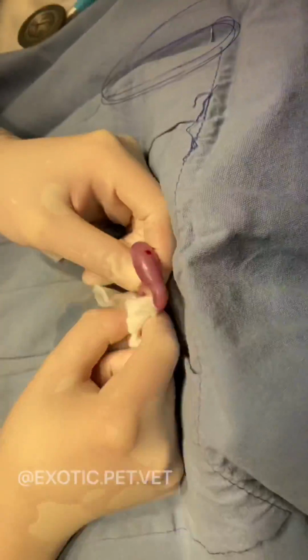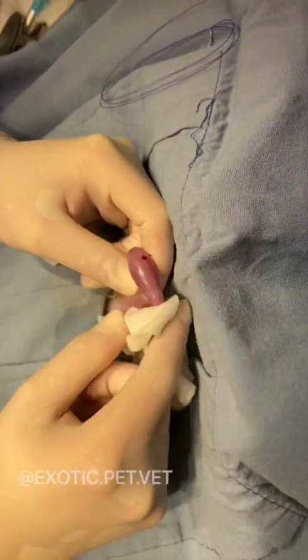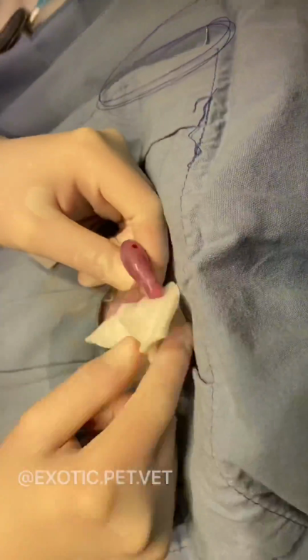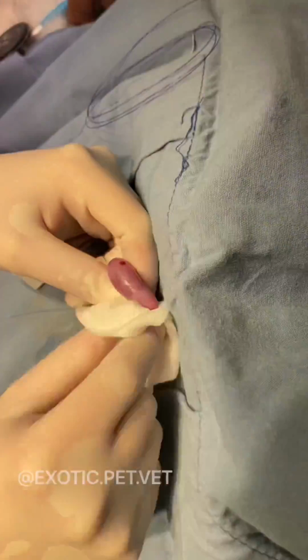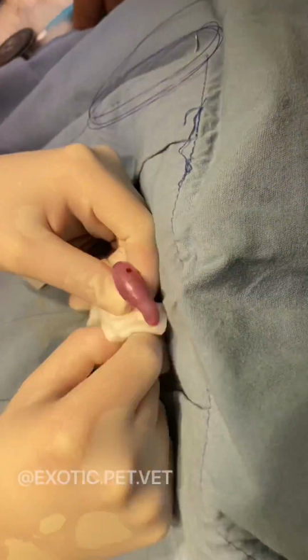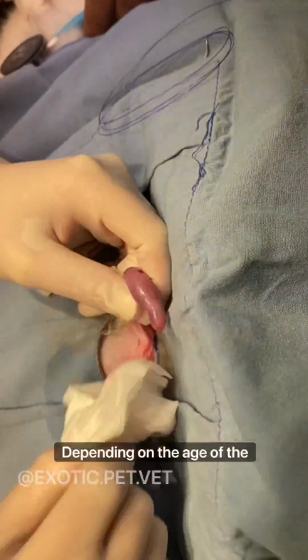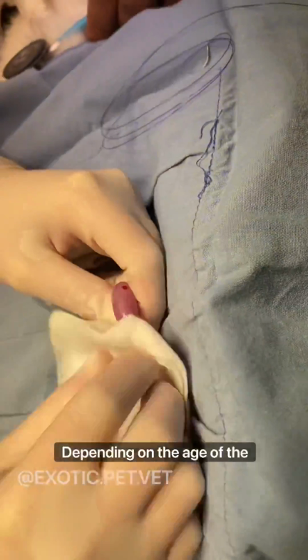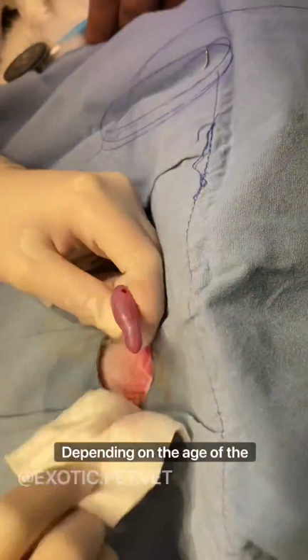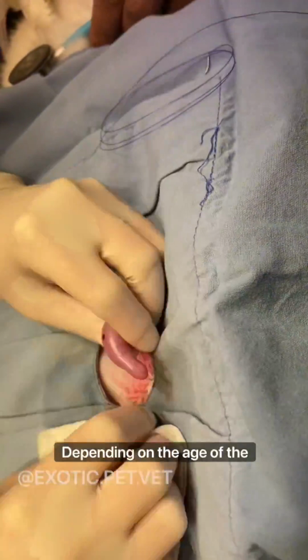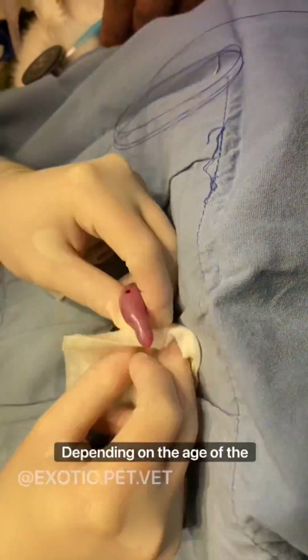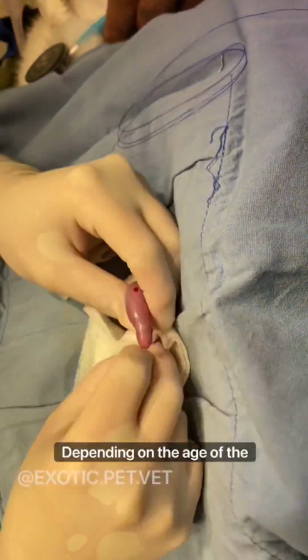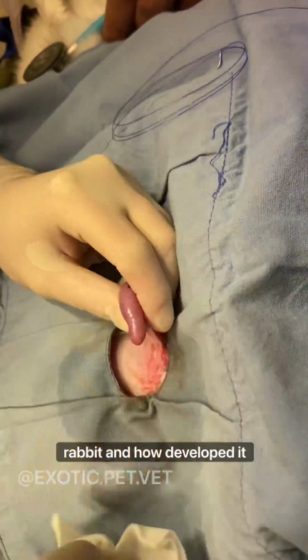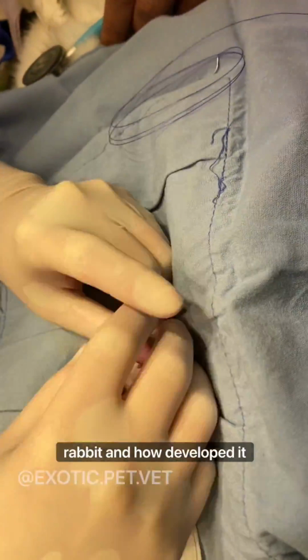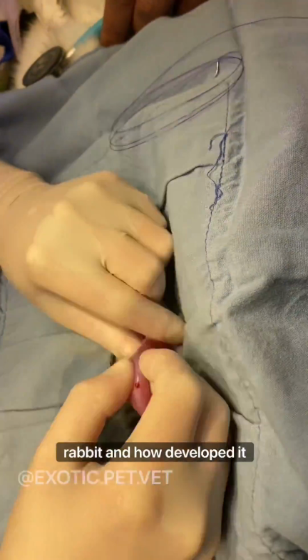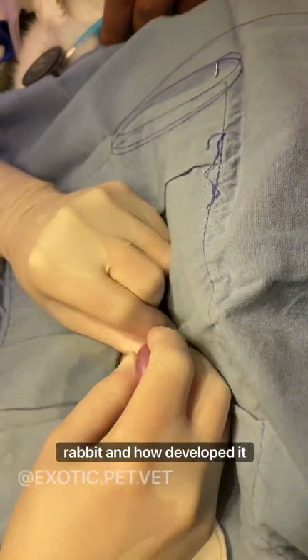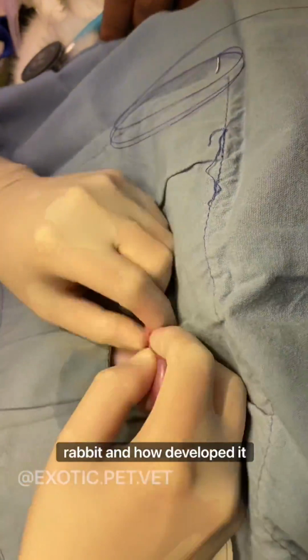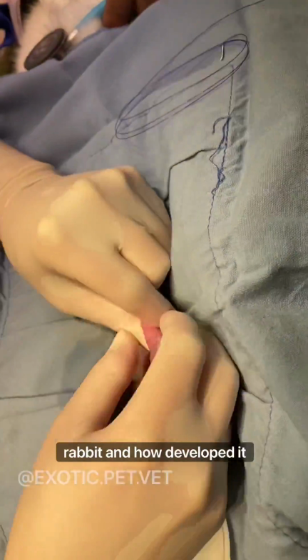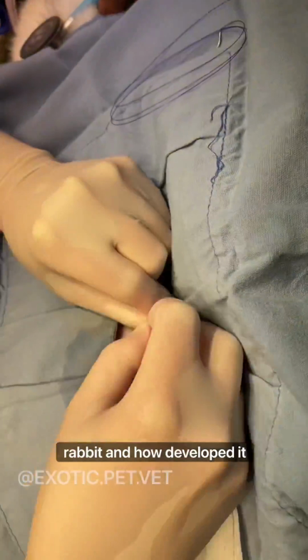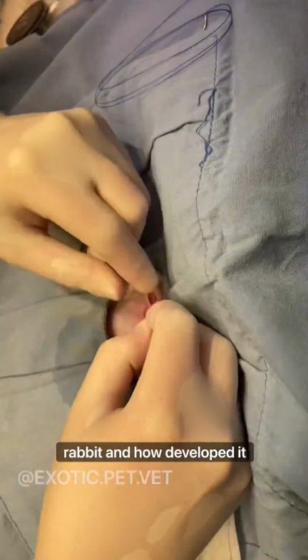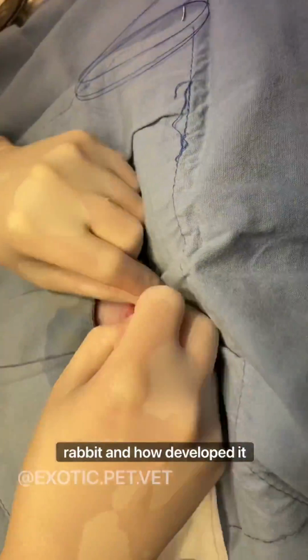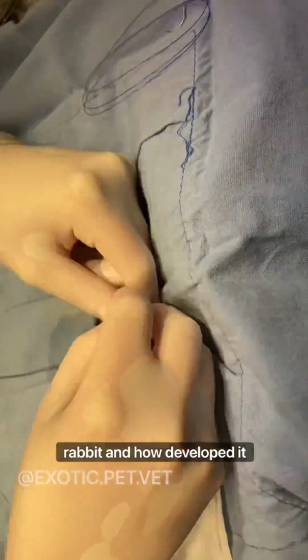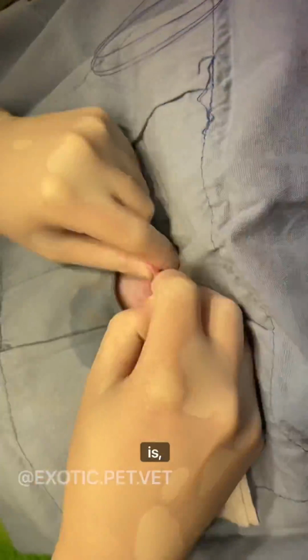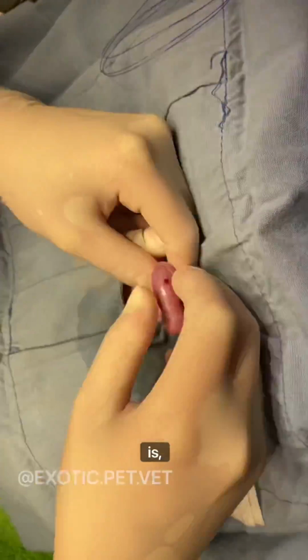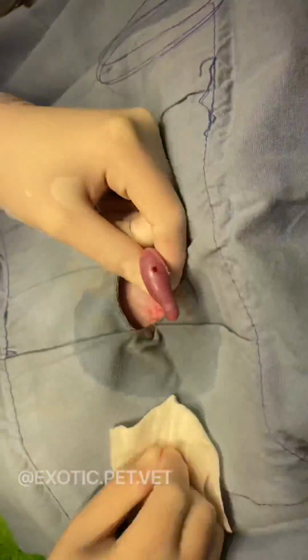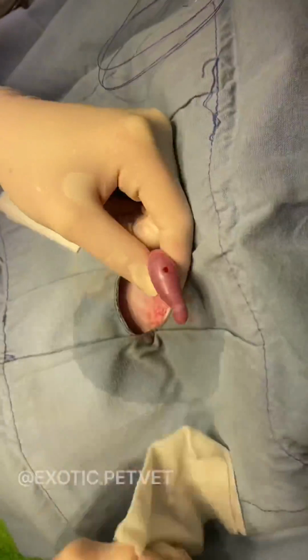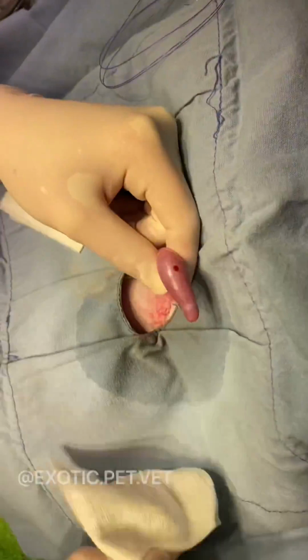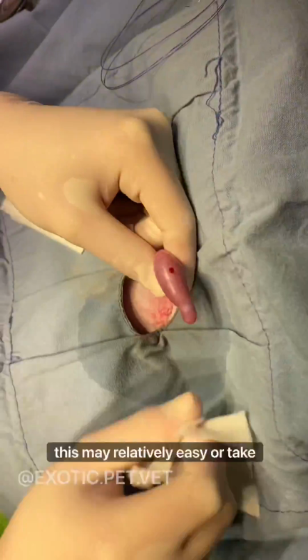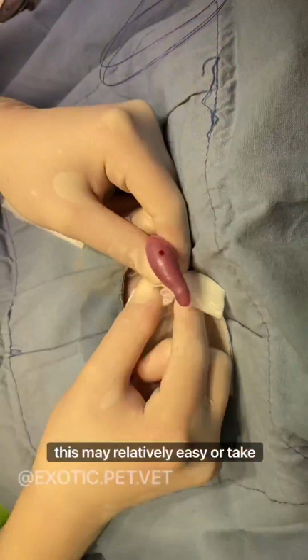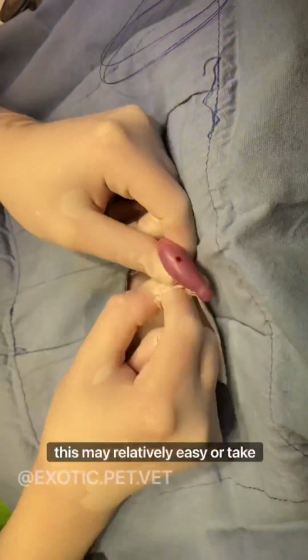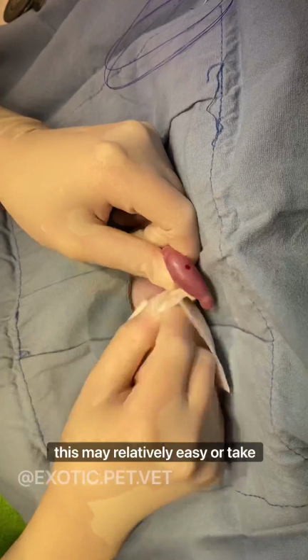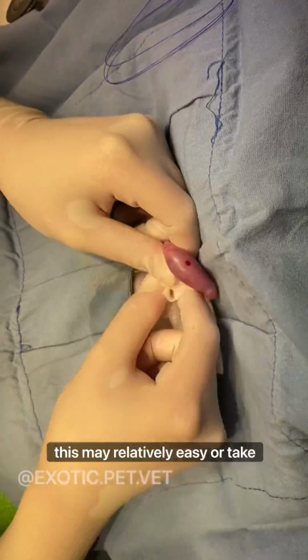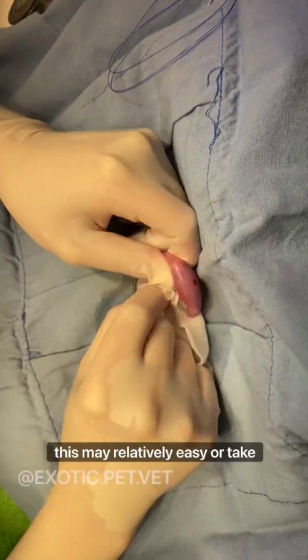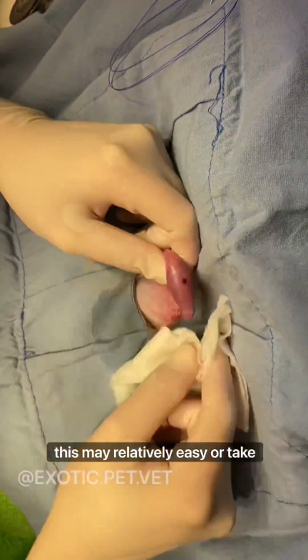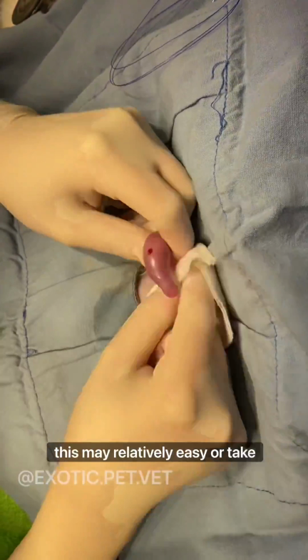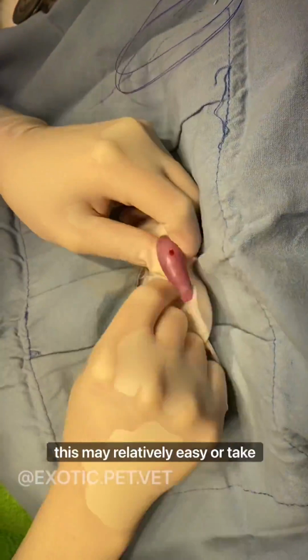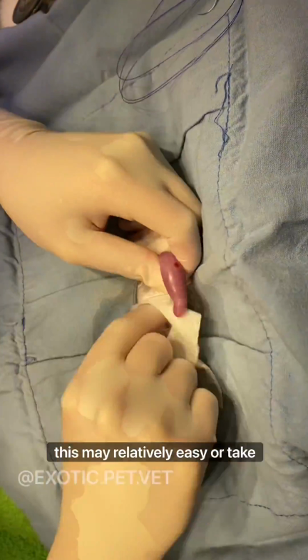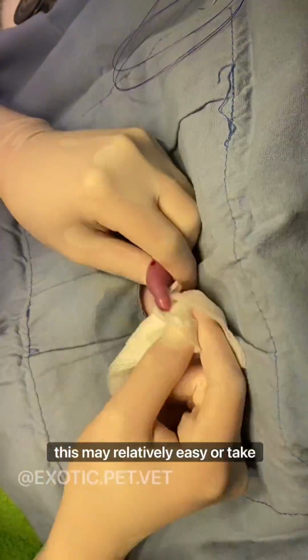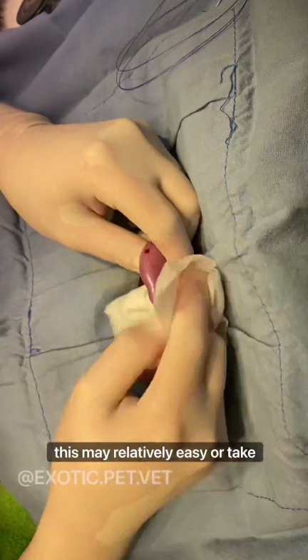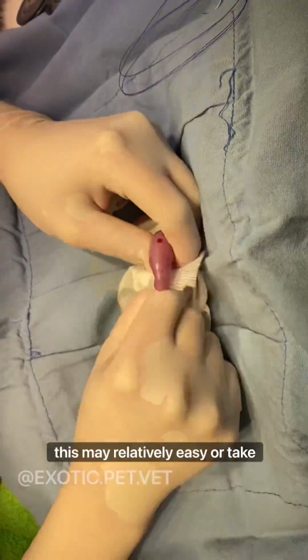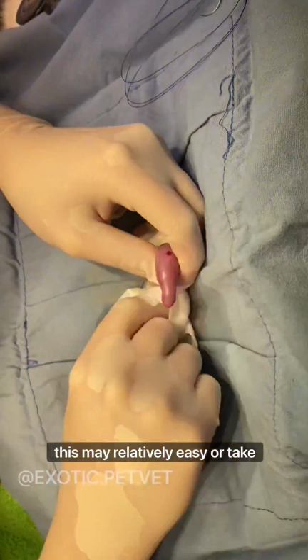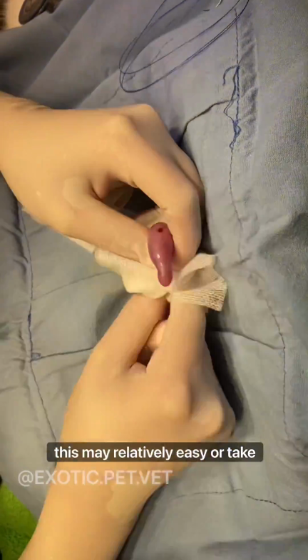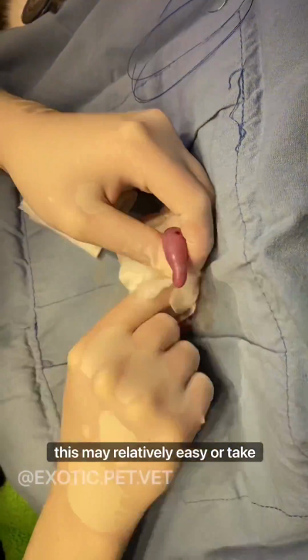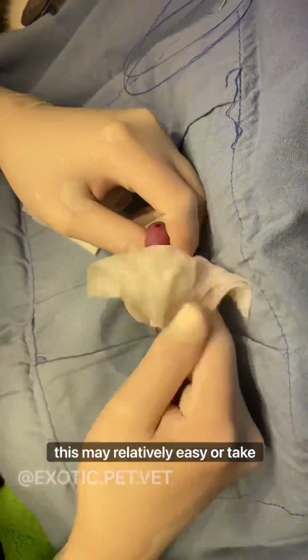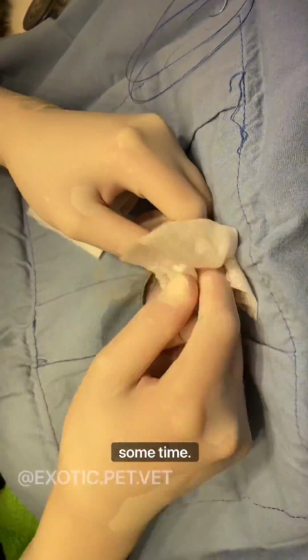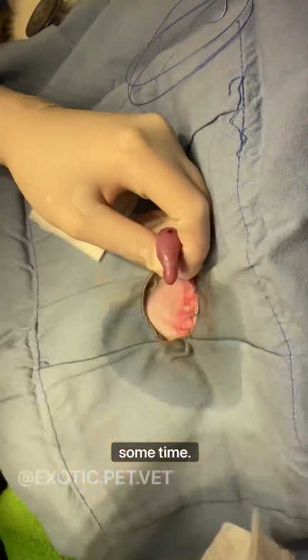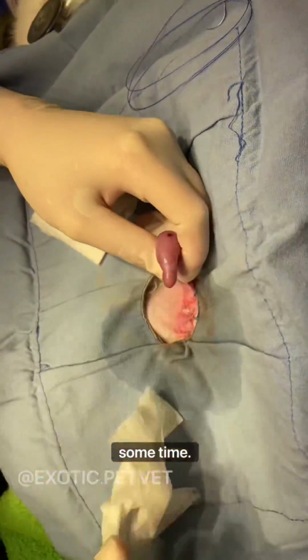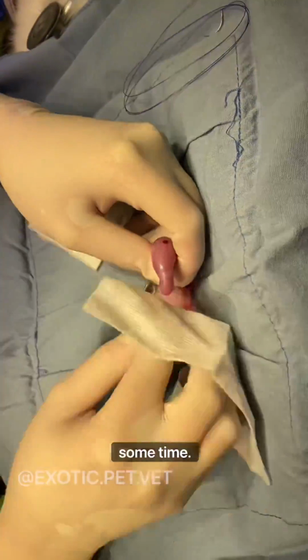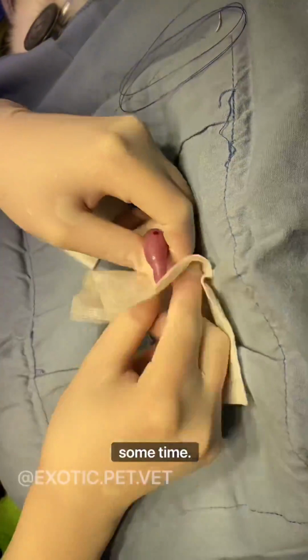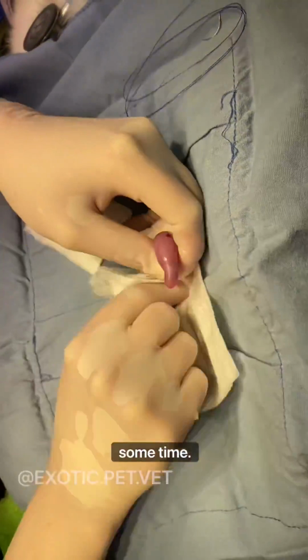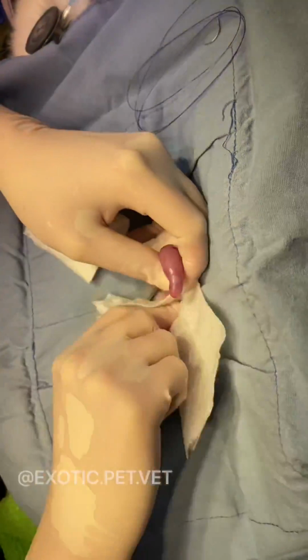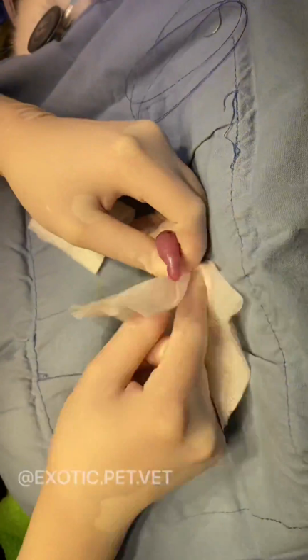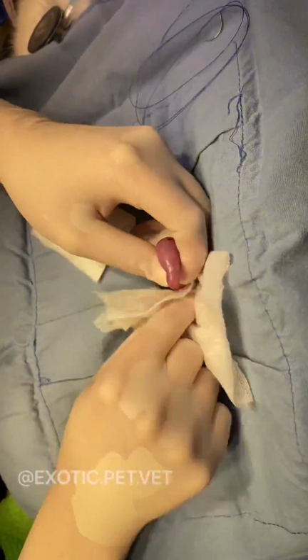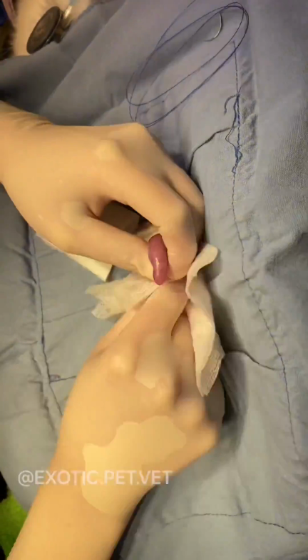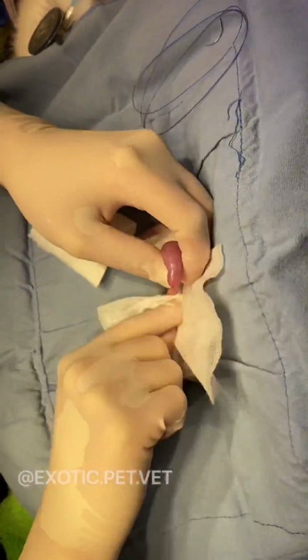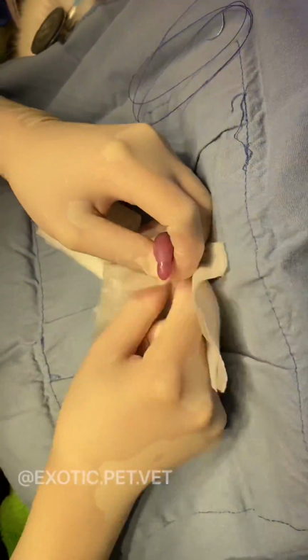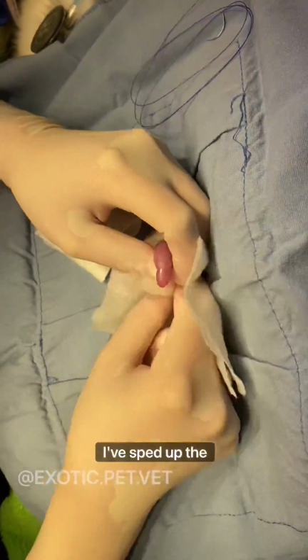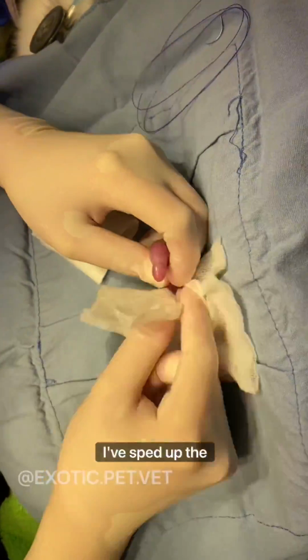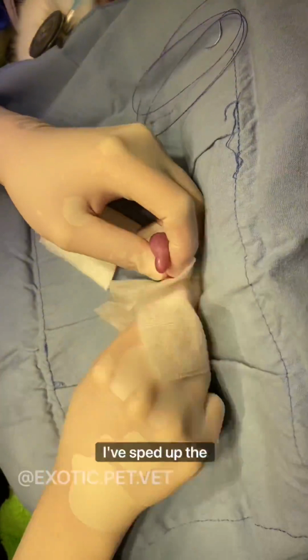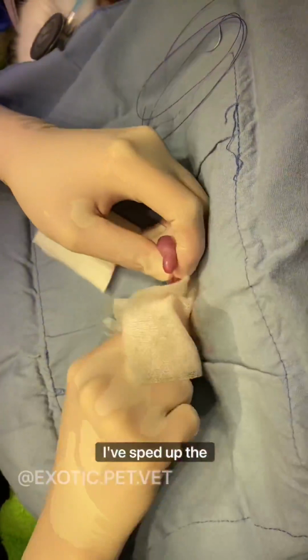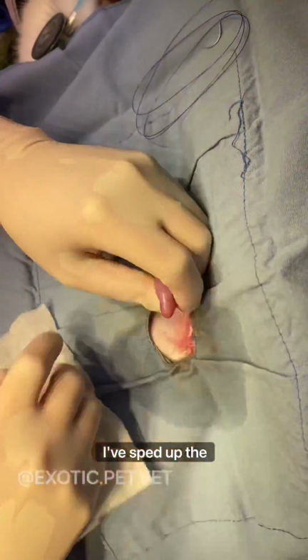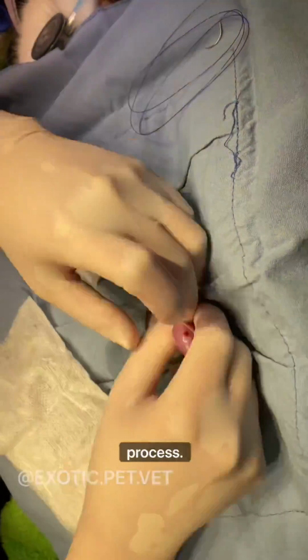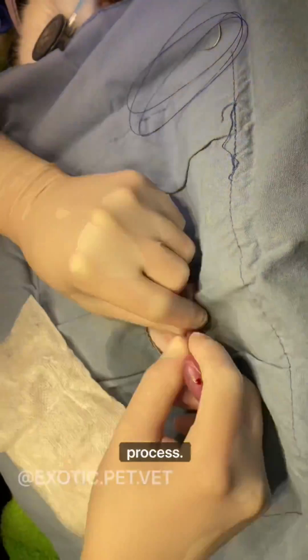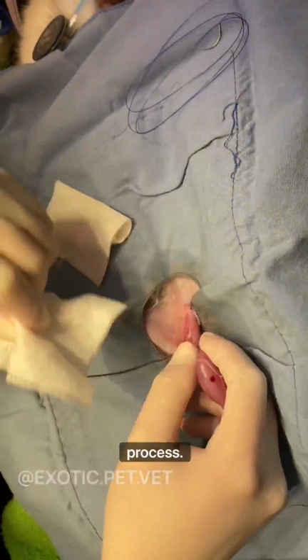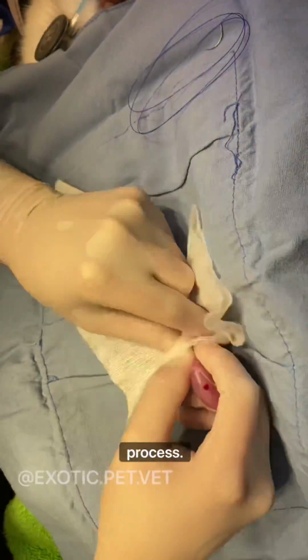Depending on the age of the rabbit and how developed it is, this may be relatively easy or takes some time. Here I've sped up the process.